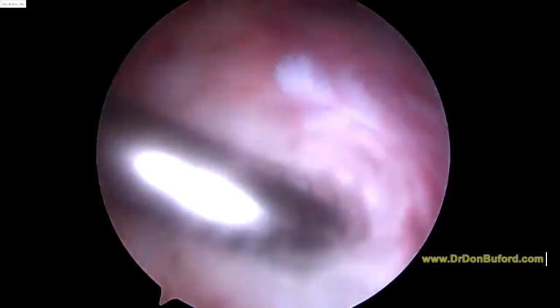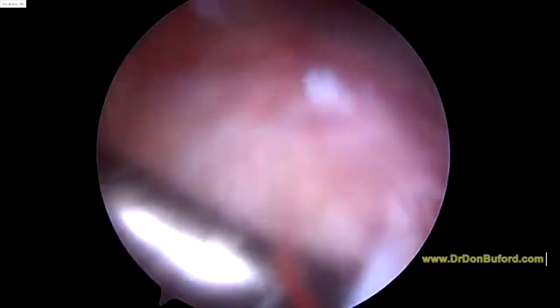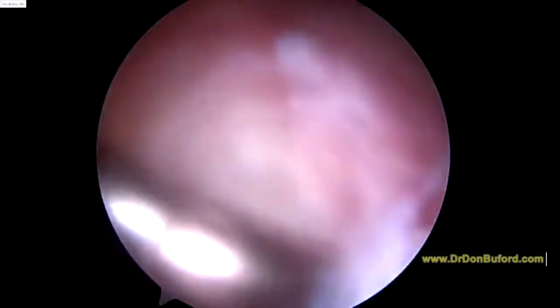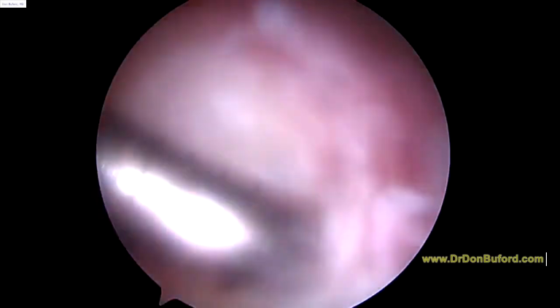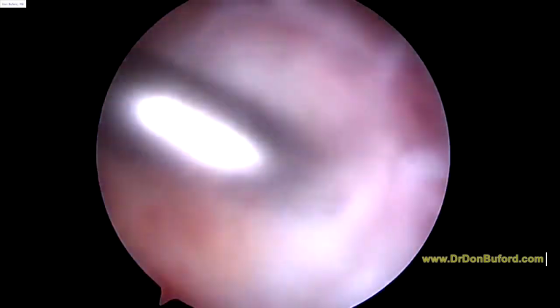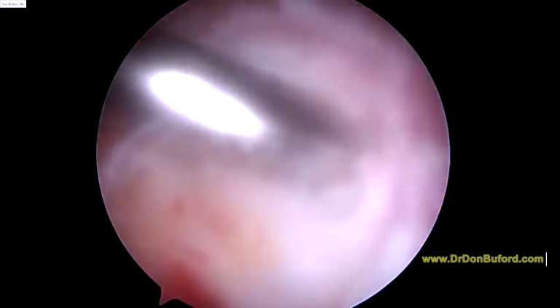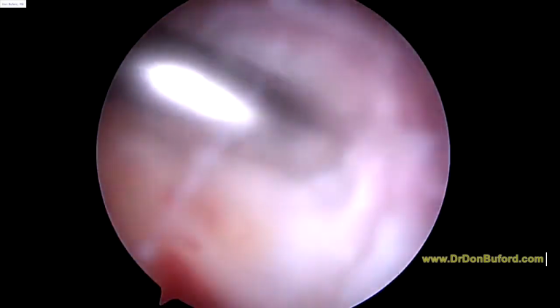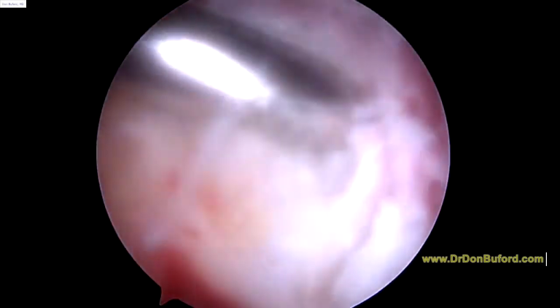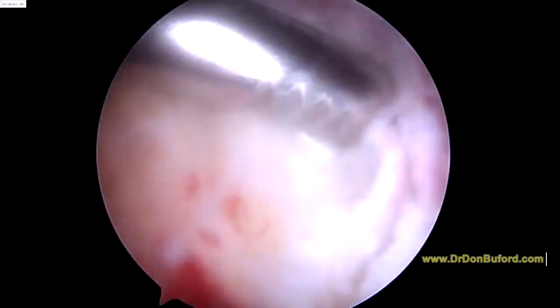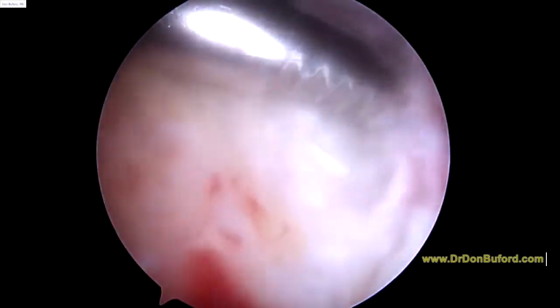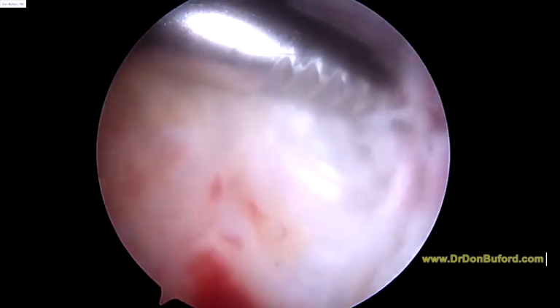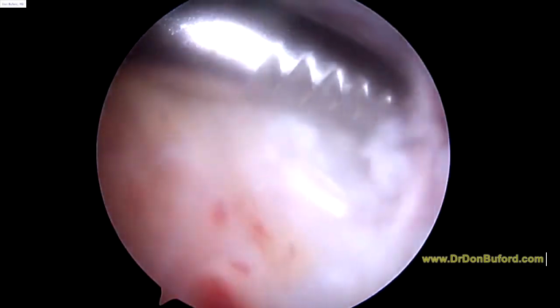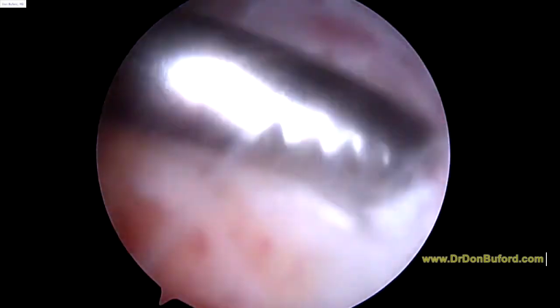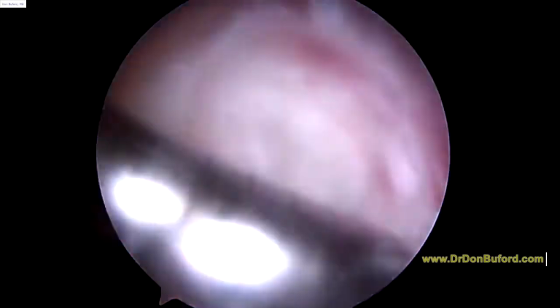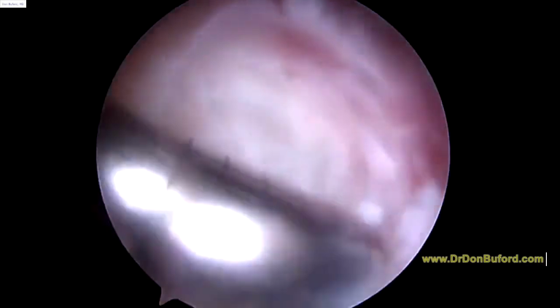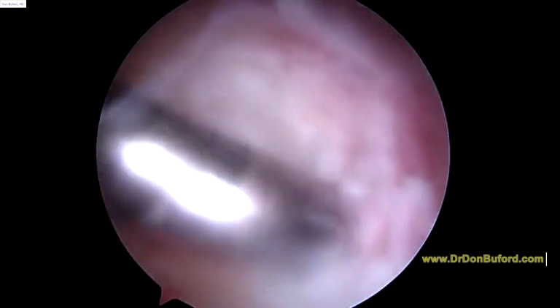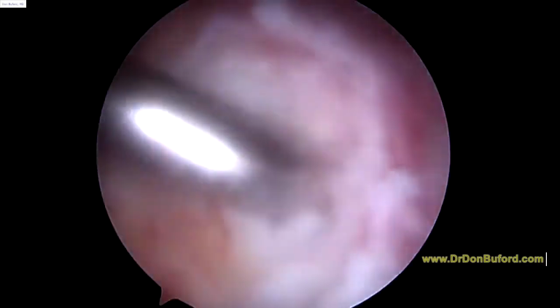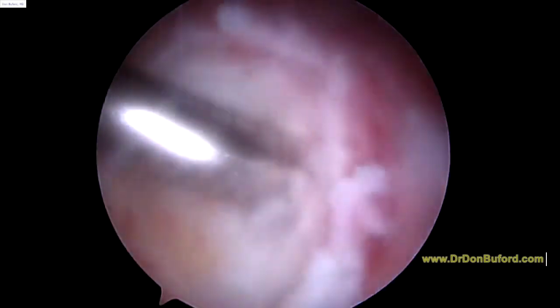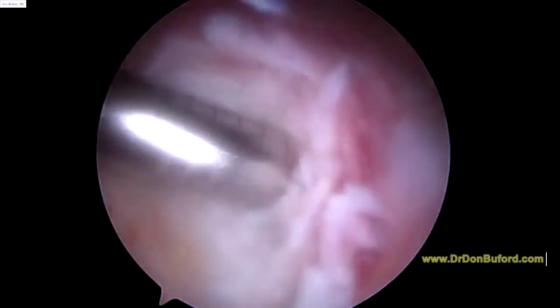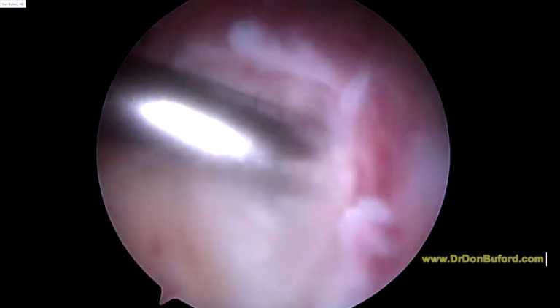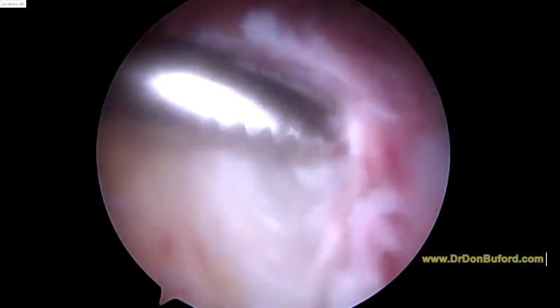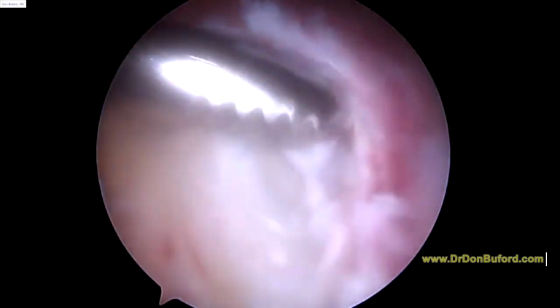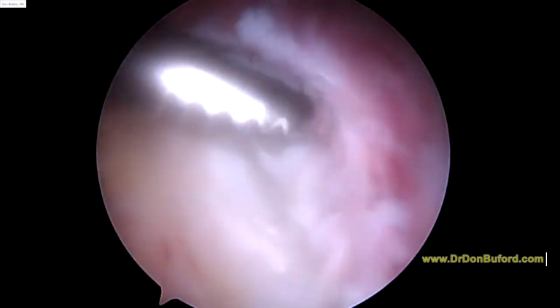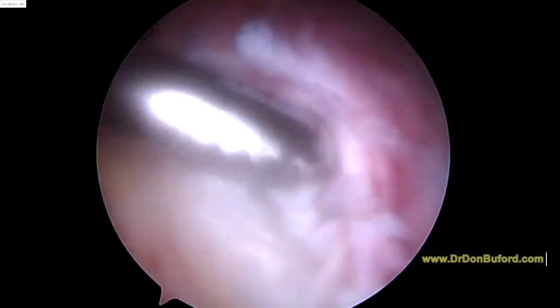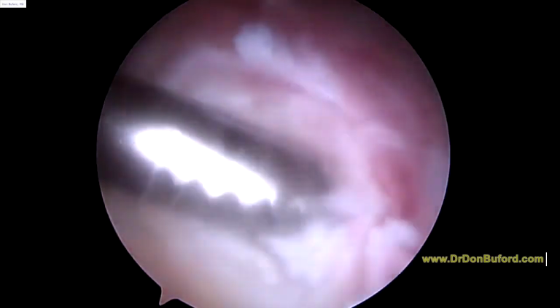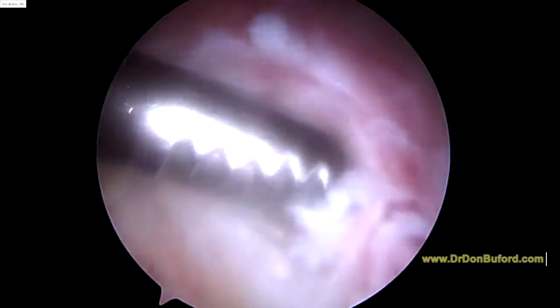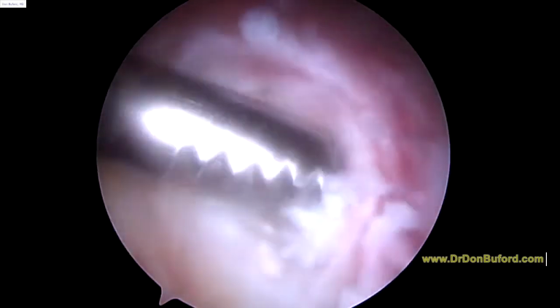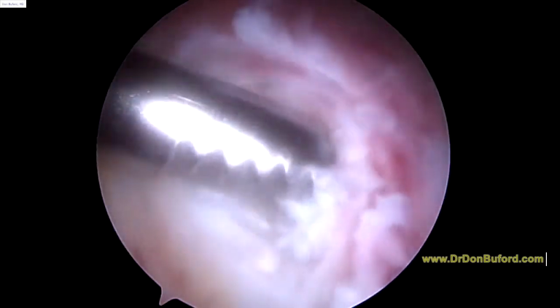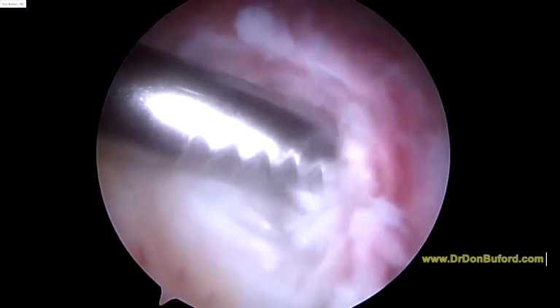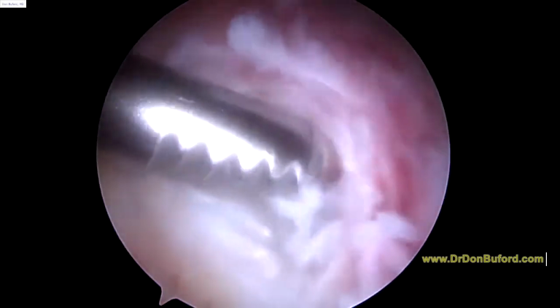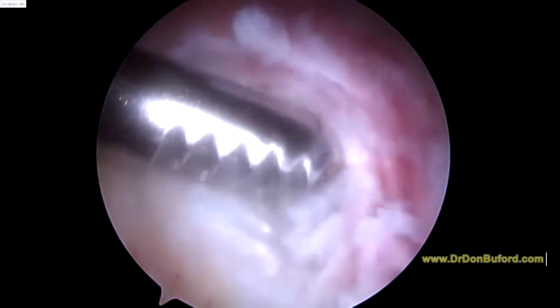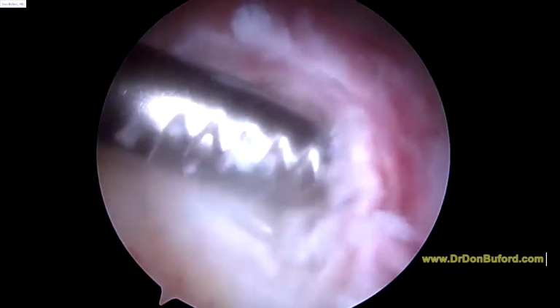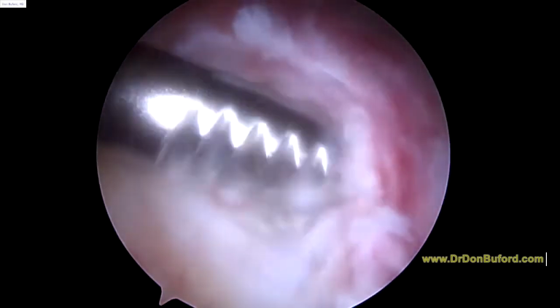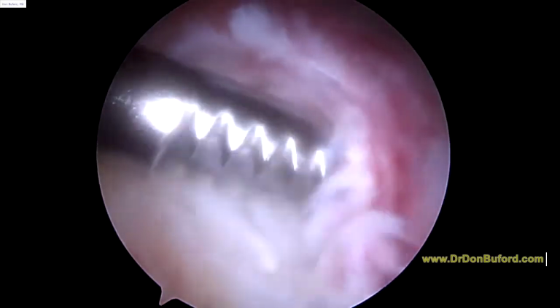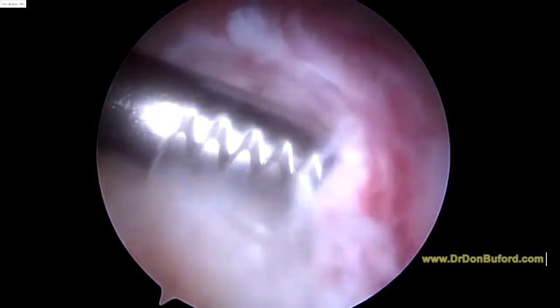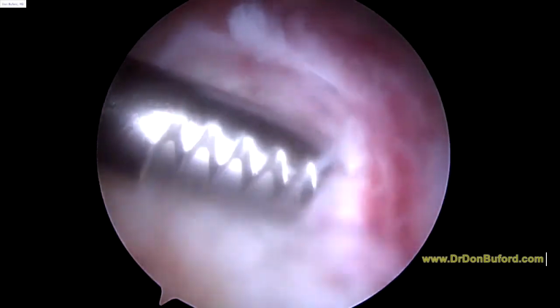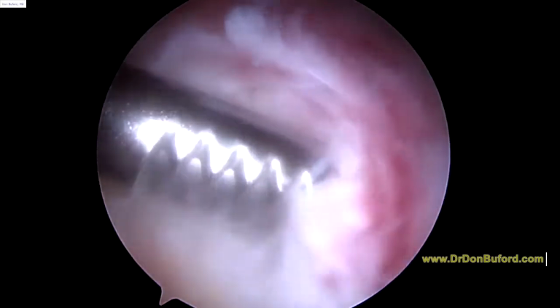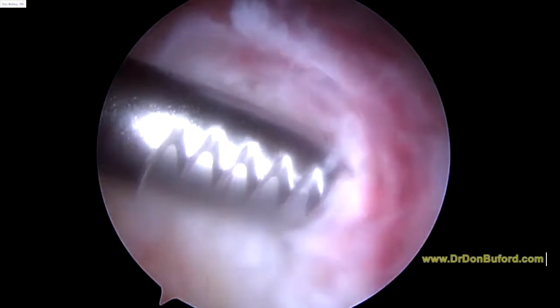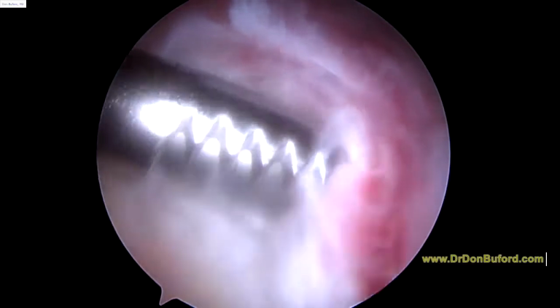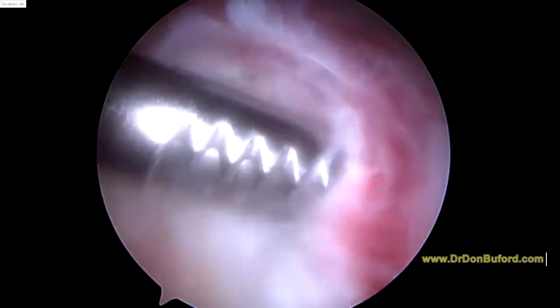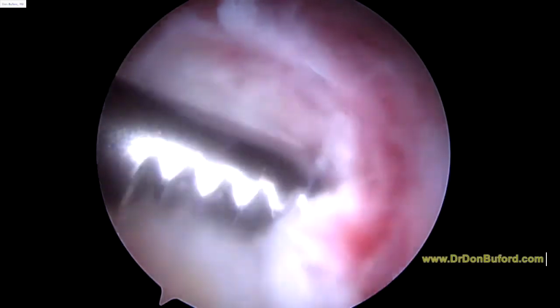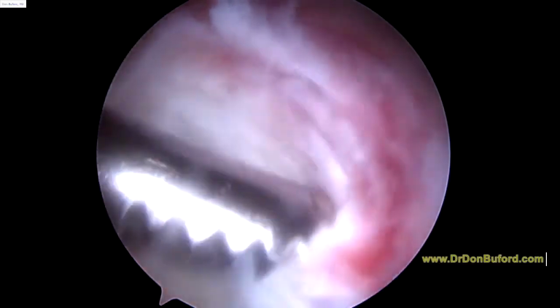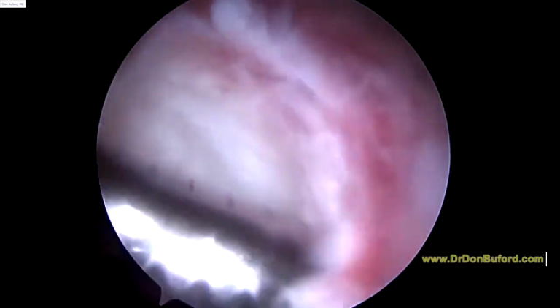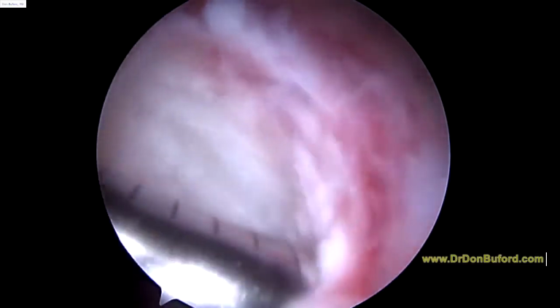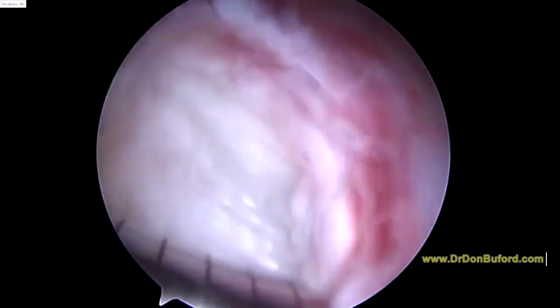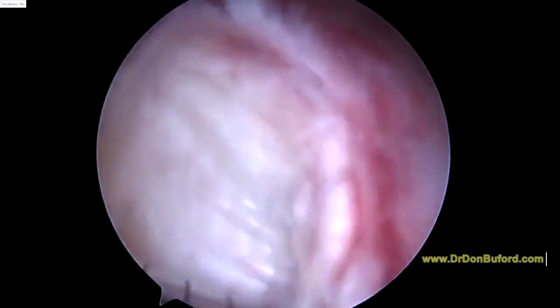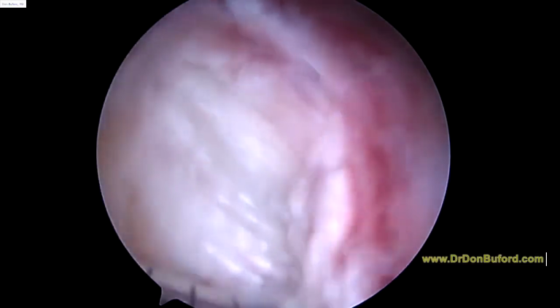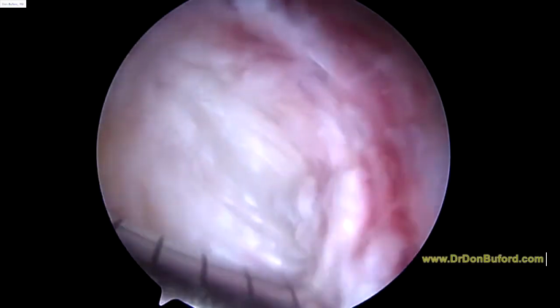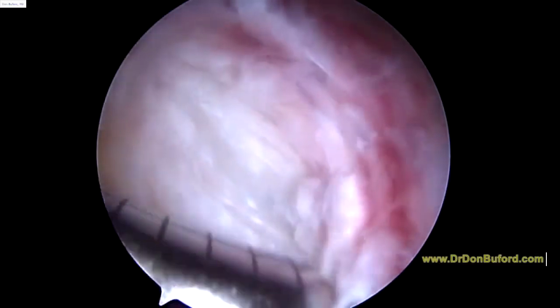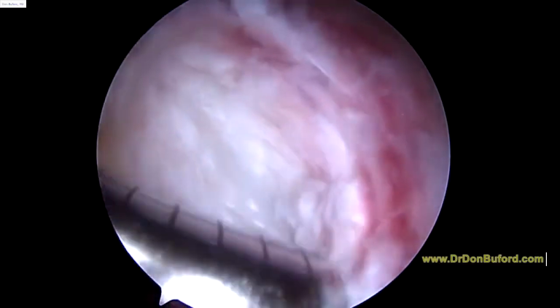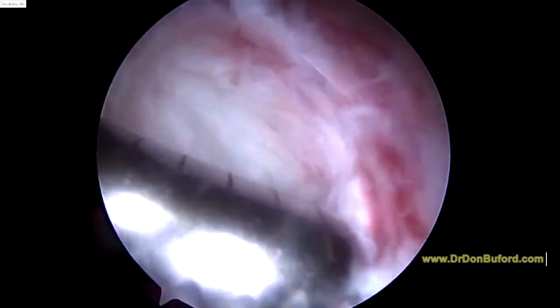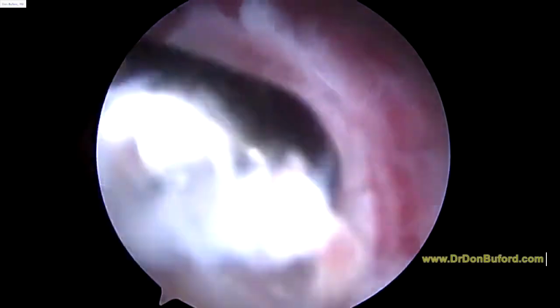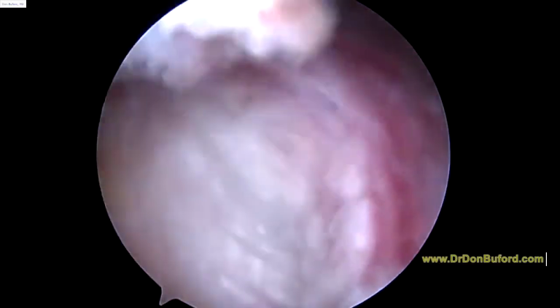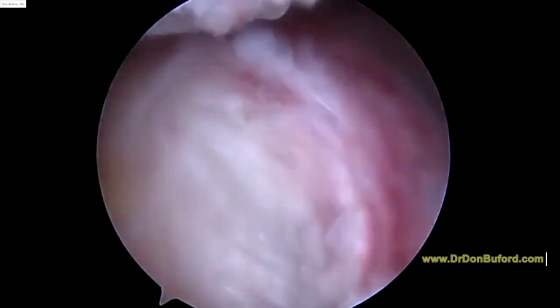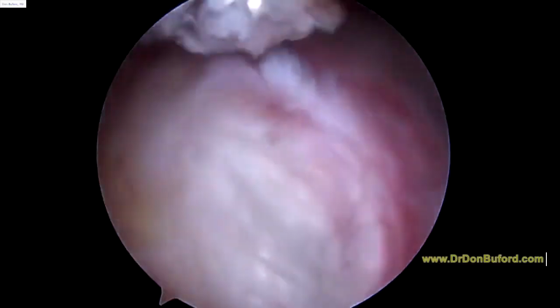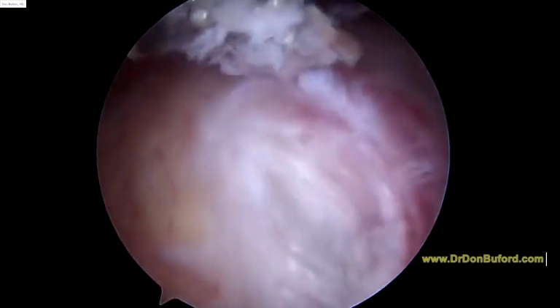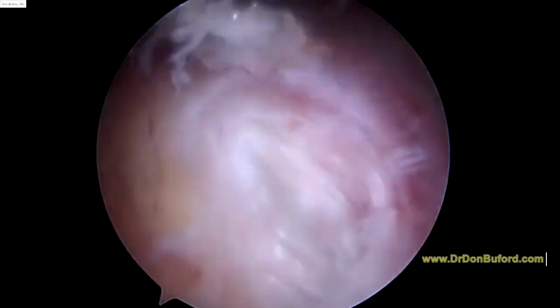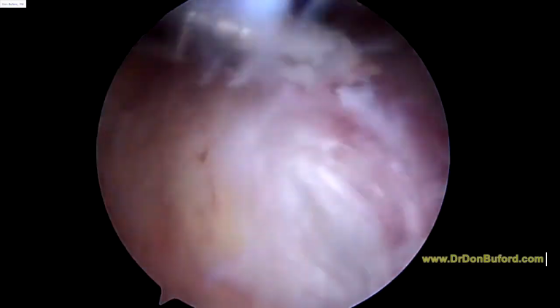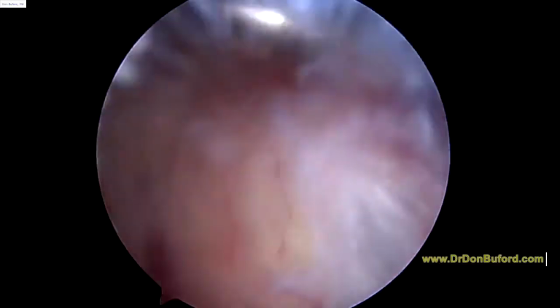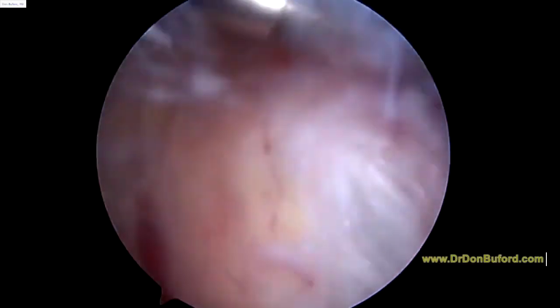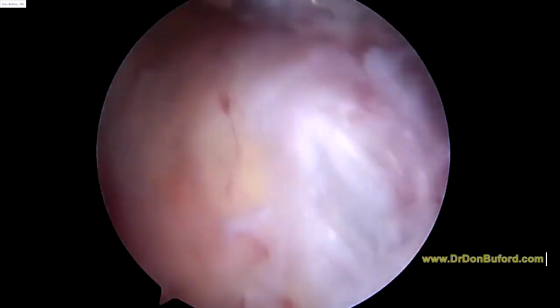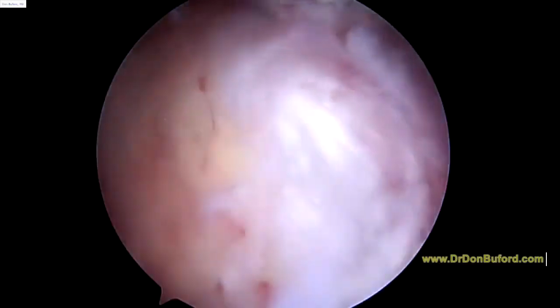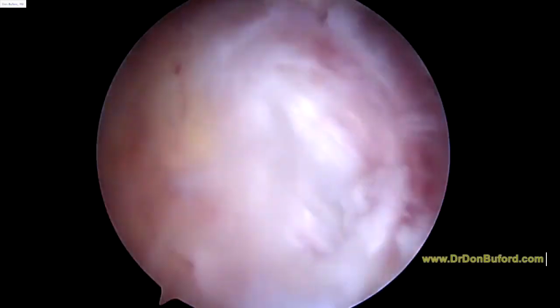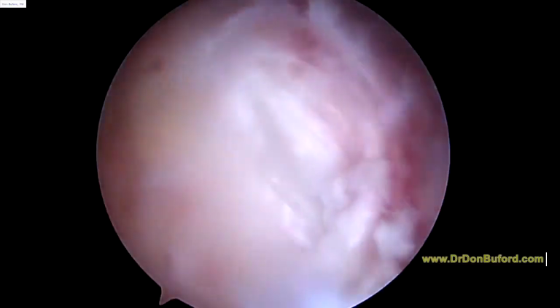That little area where you had the calcium is now gone. We're going to place what we call a side-to-side suture in to seal that over.